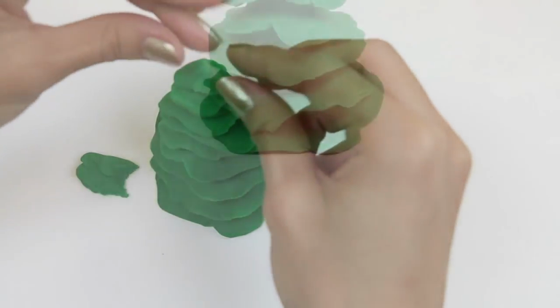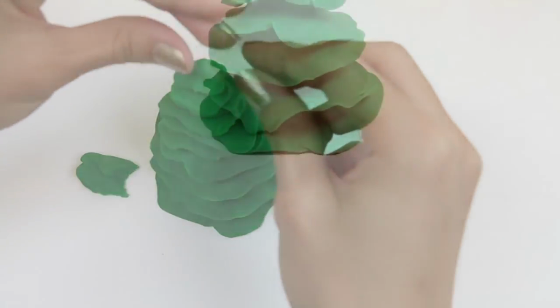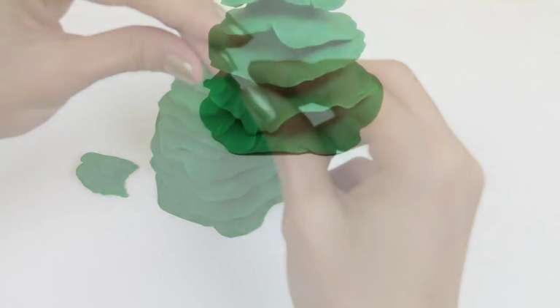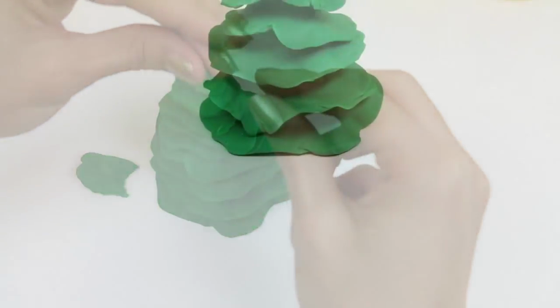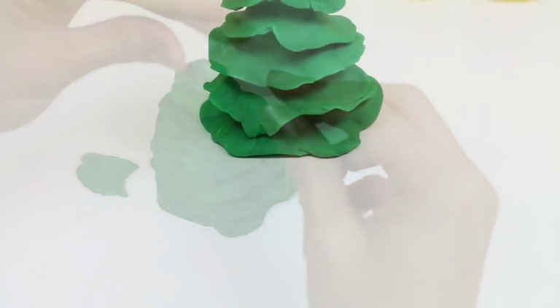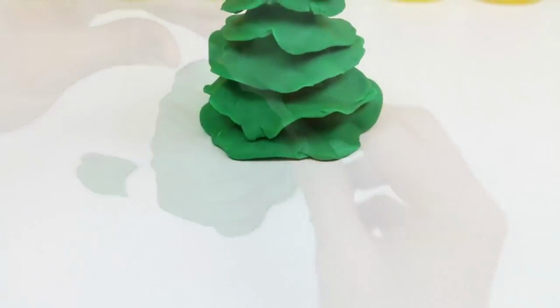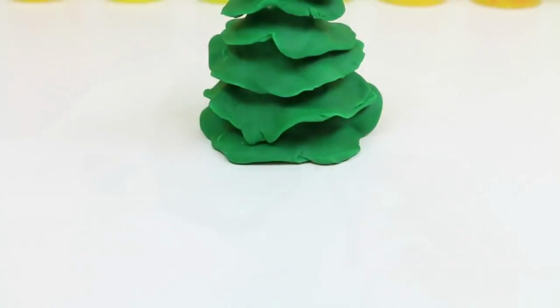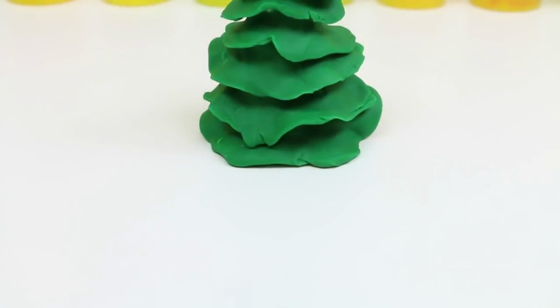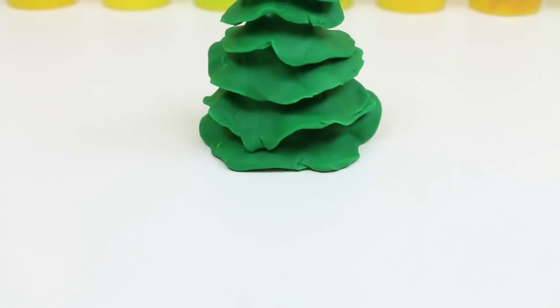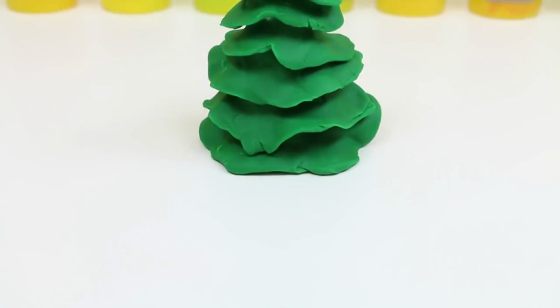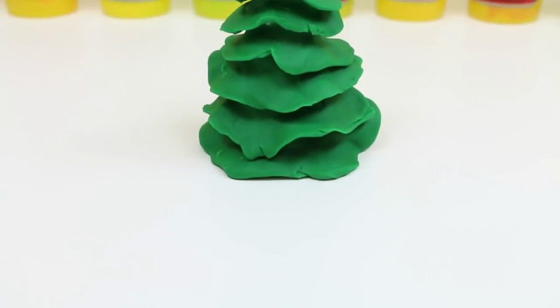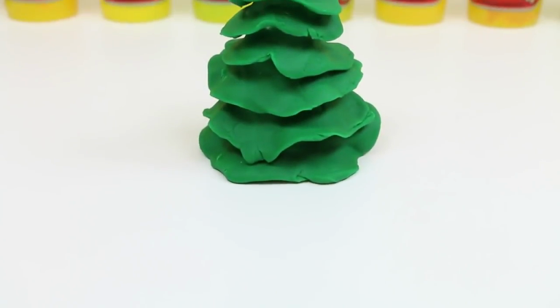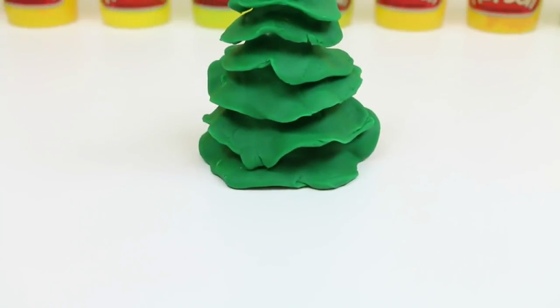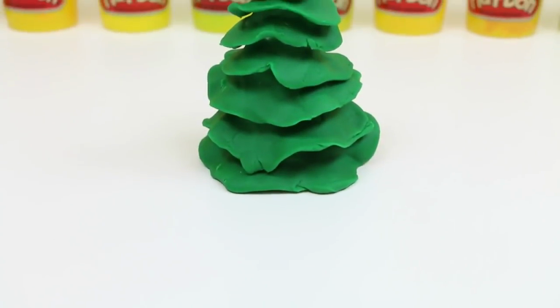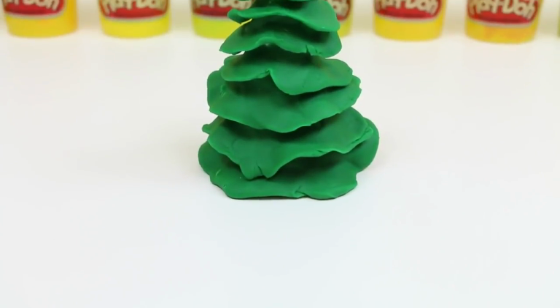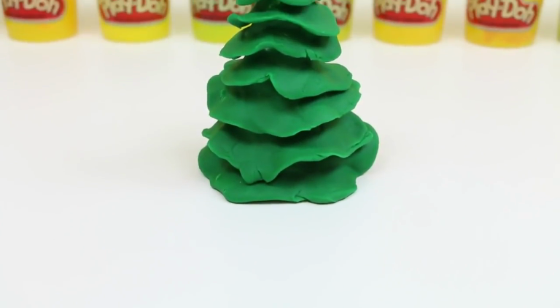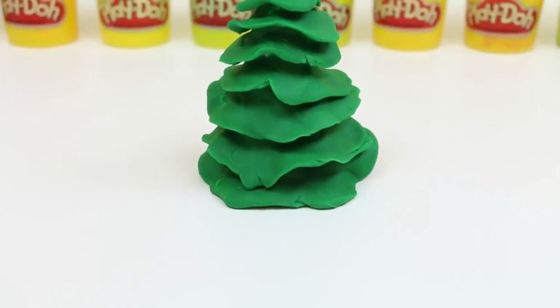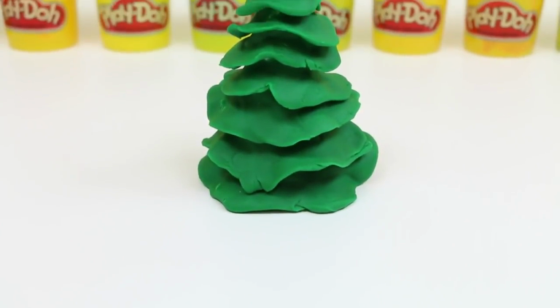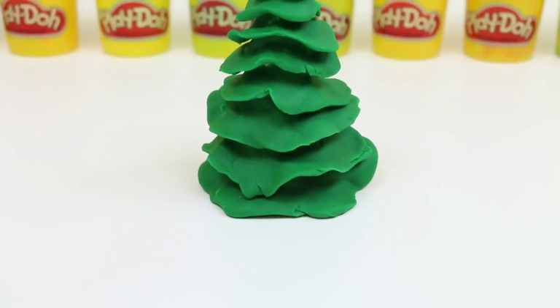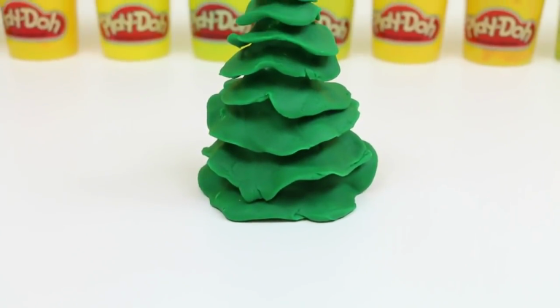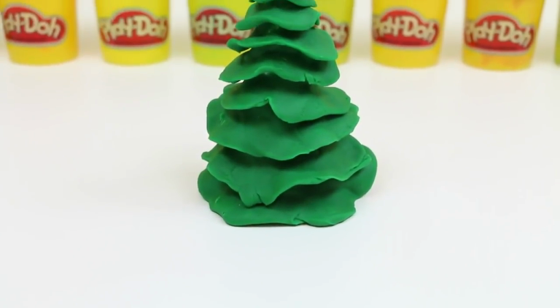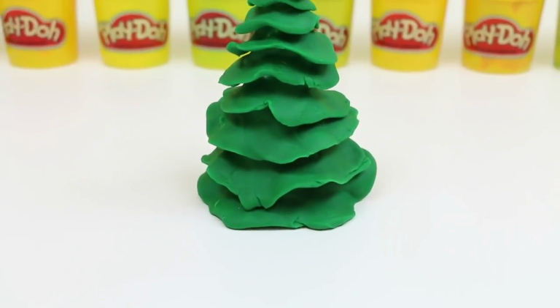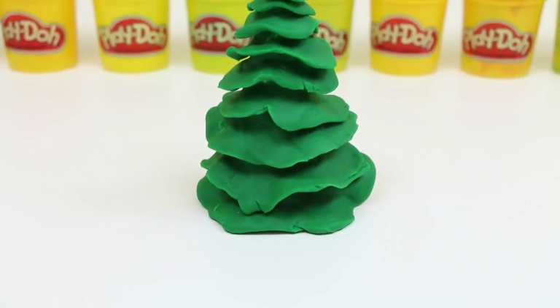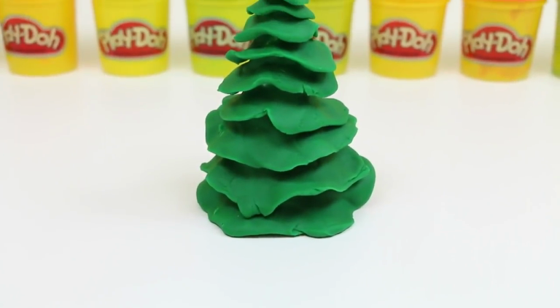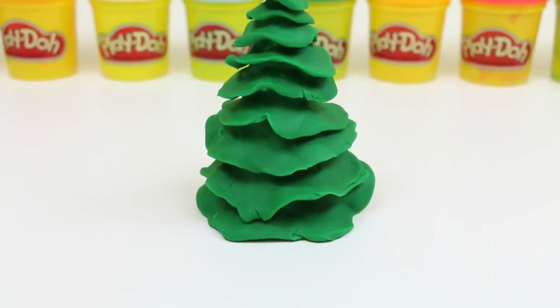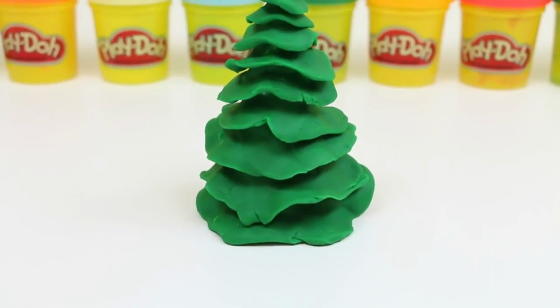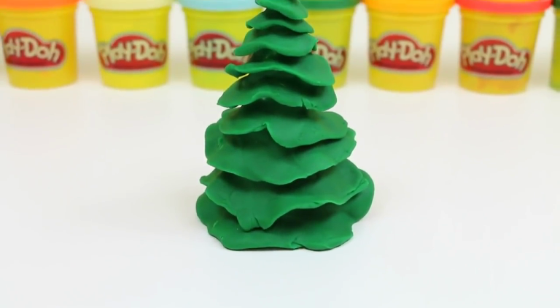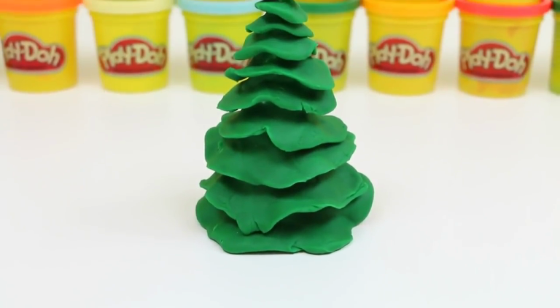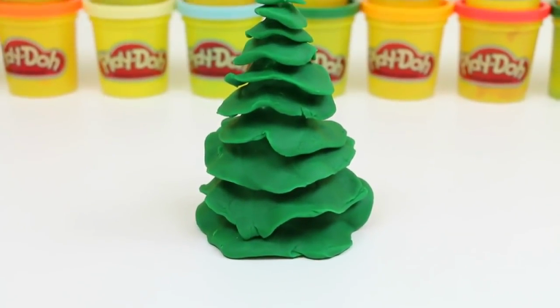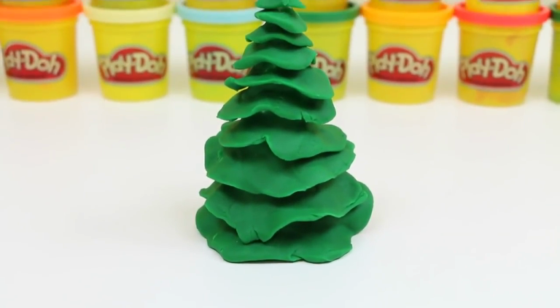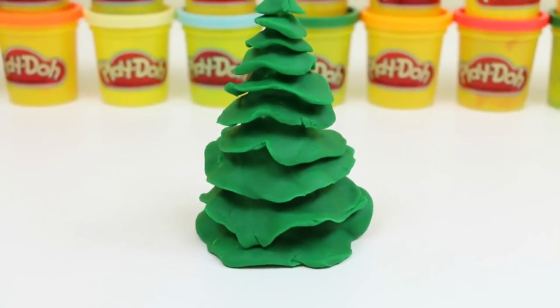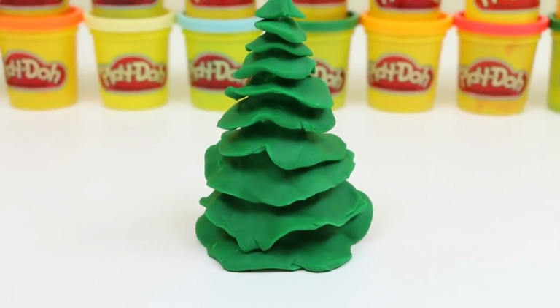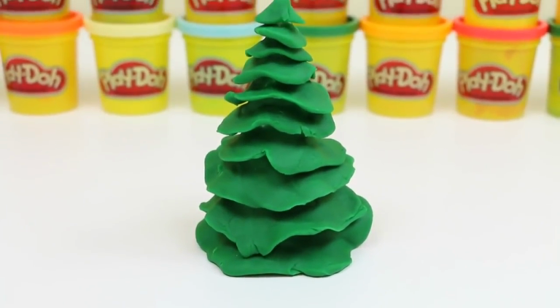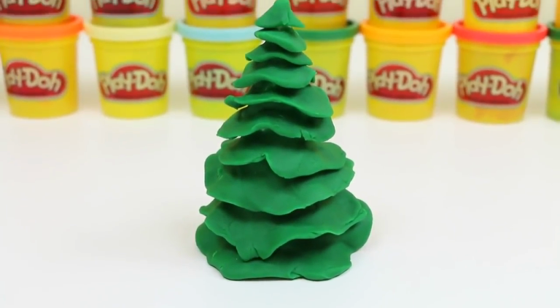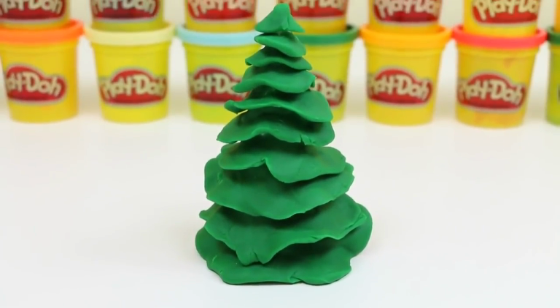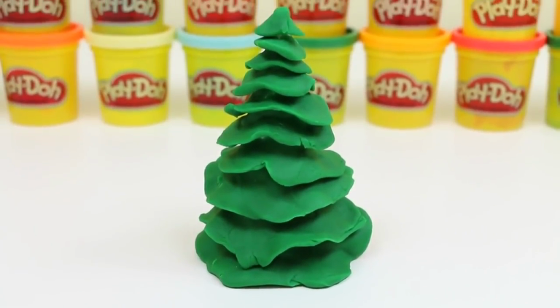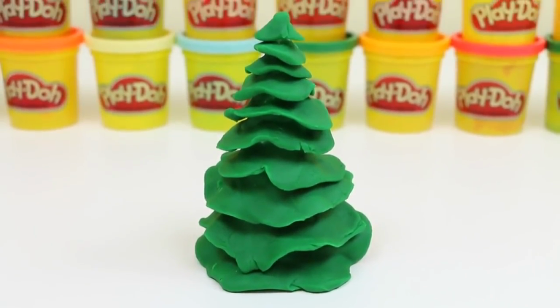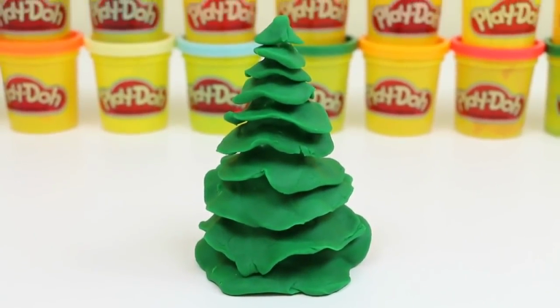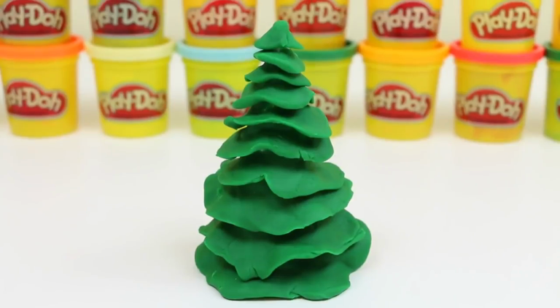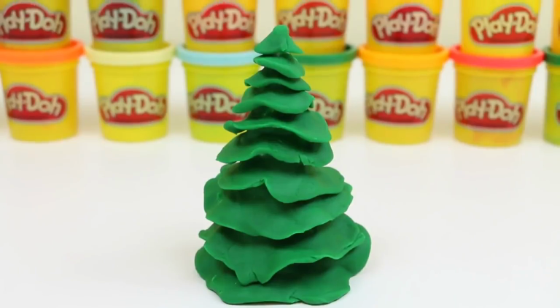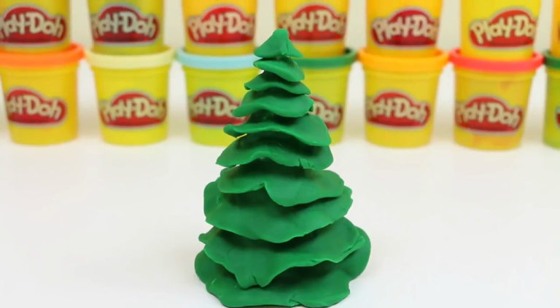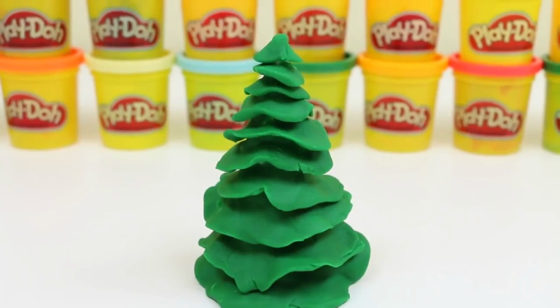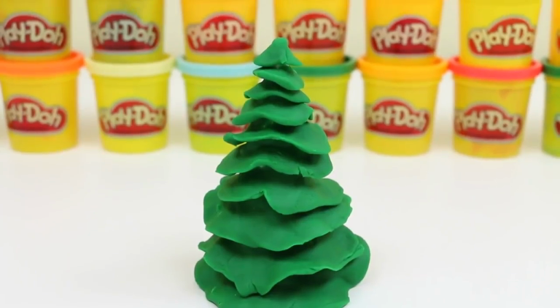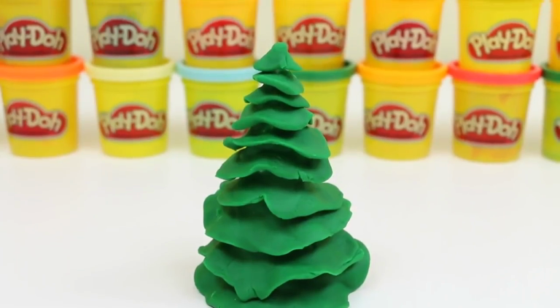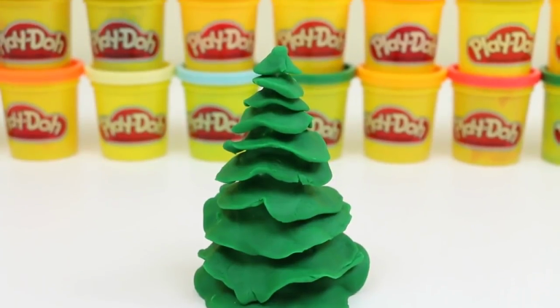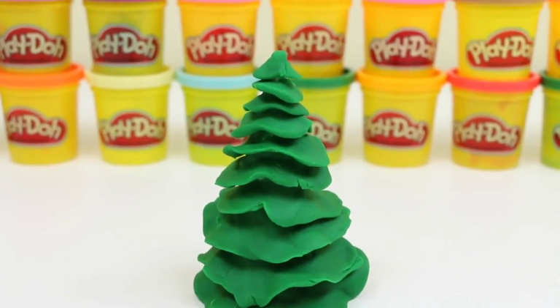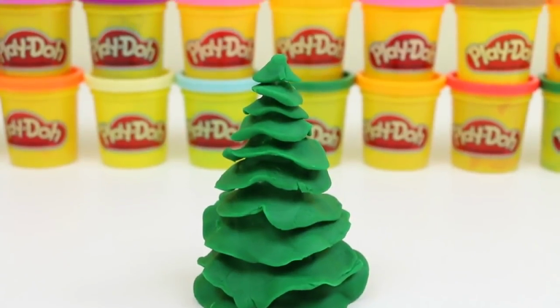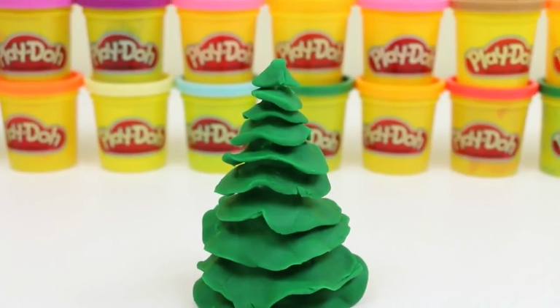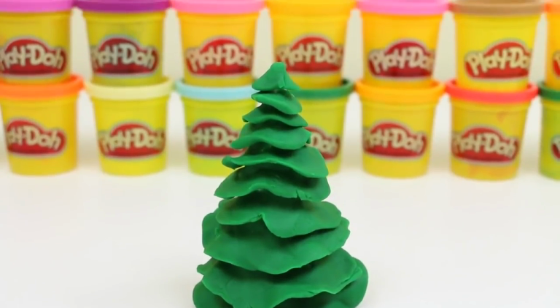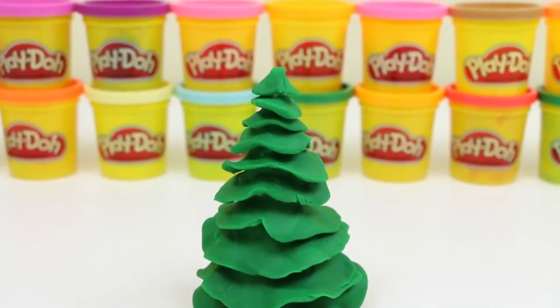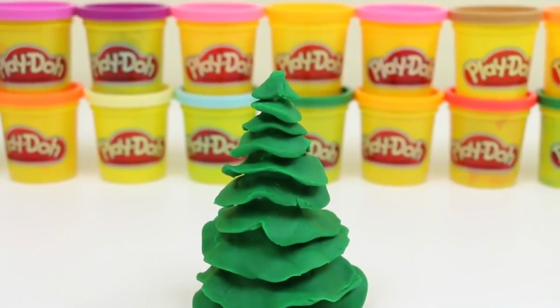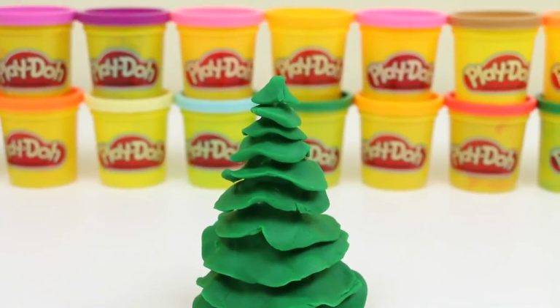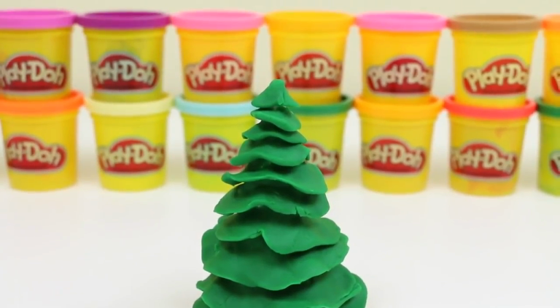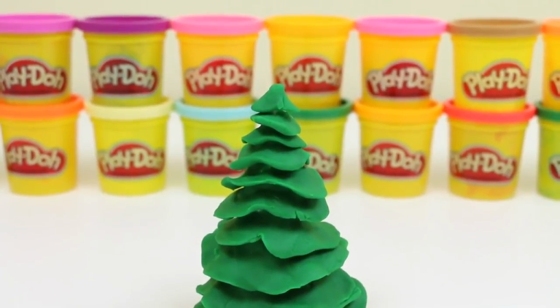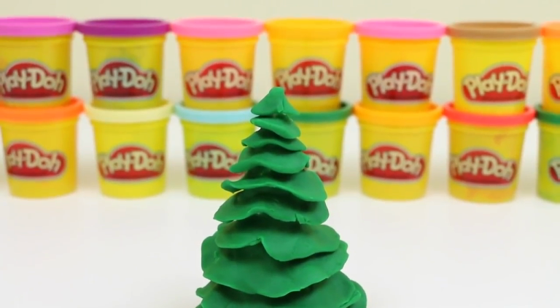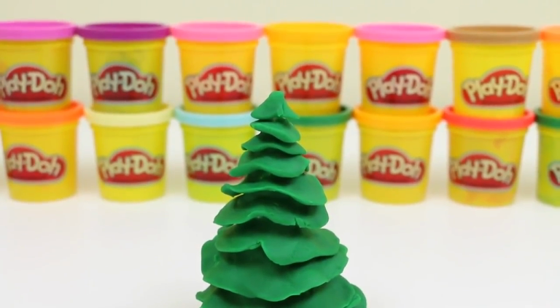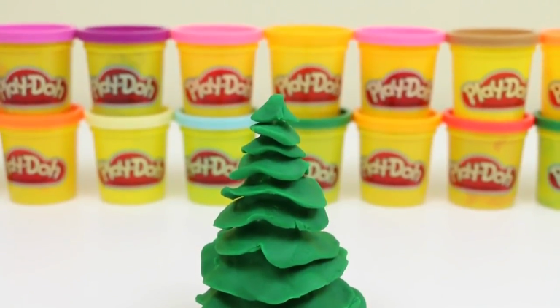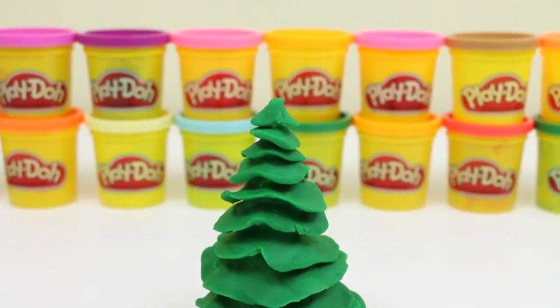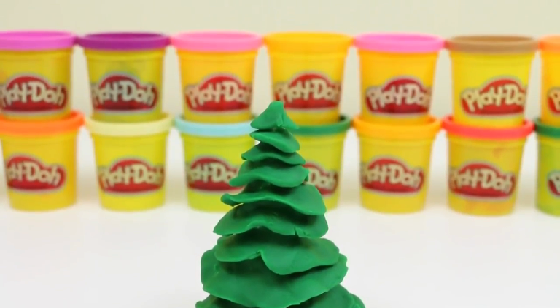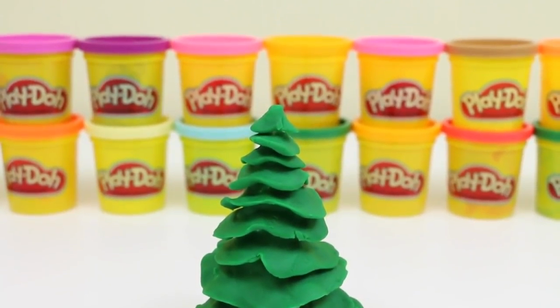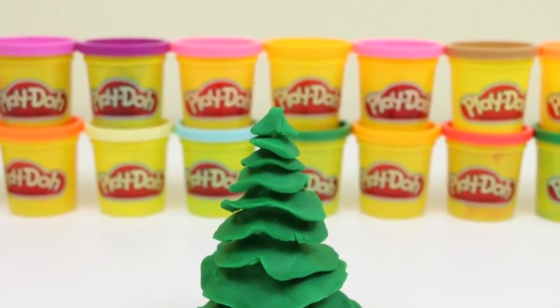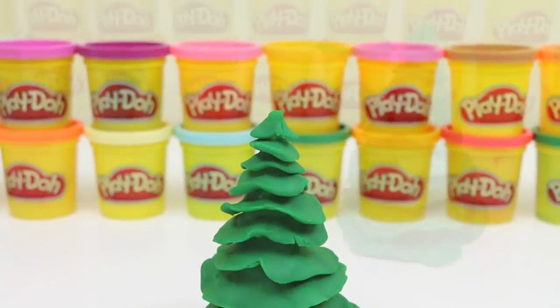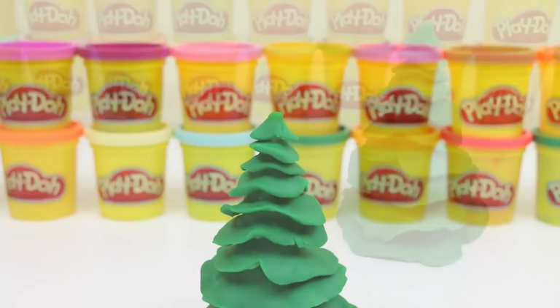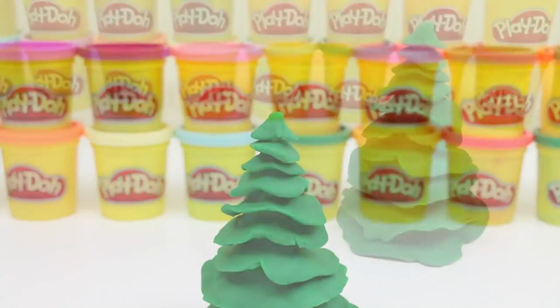And here's our Christmas tree! I think it looks pretty good, but it definitely needs some decorations. I might need some help — any volunteers?